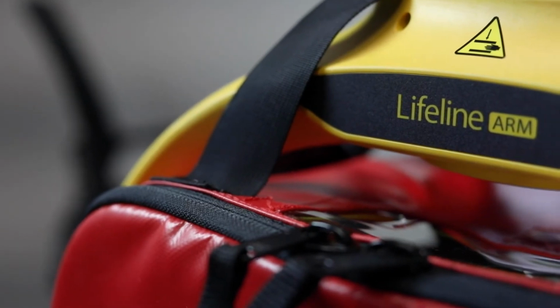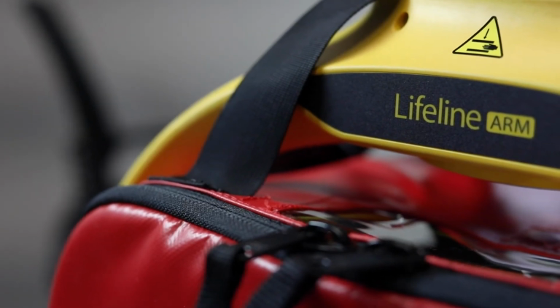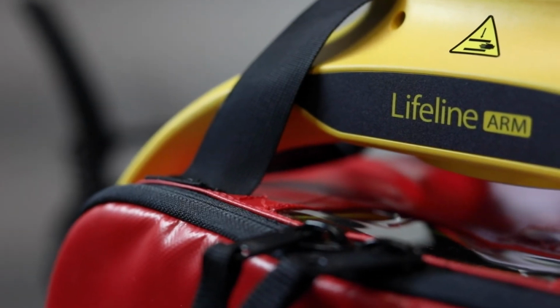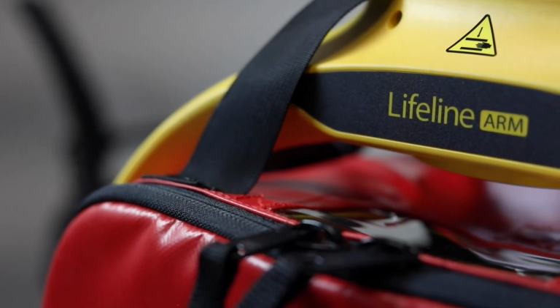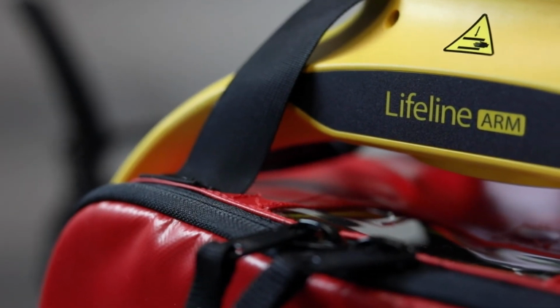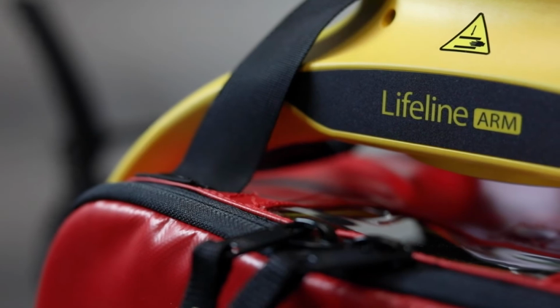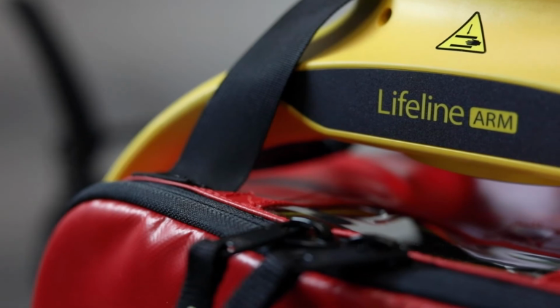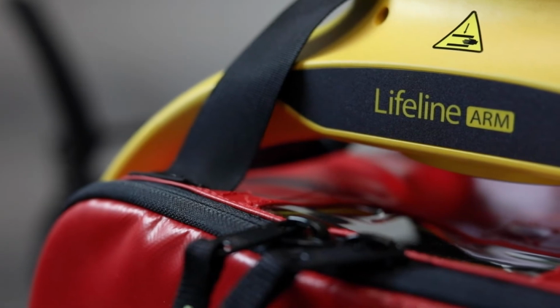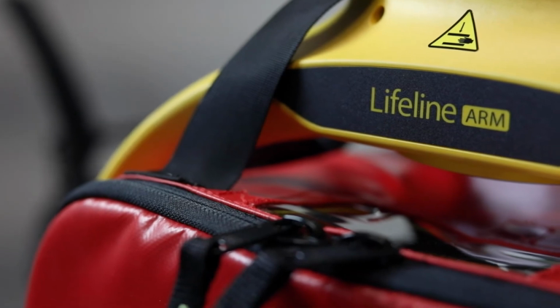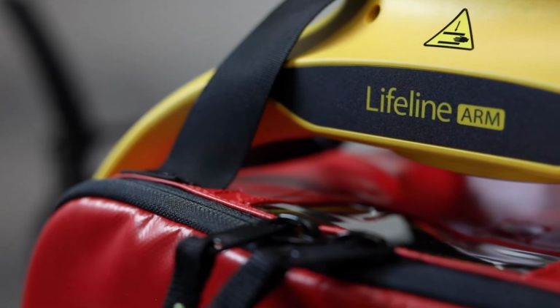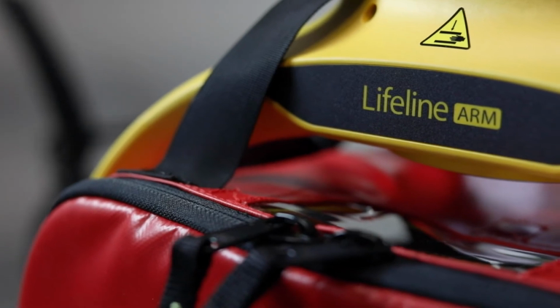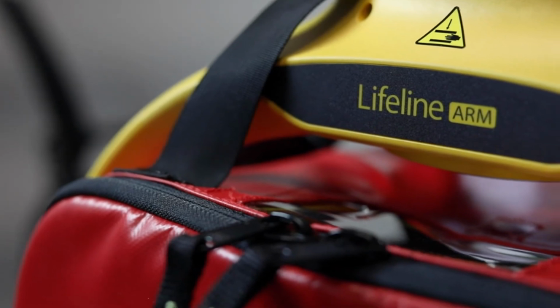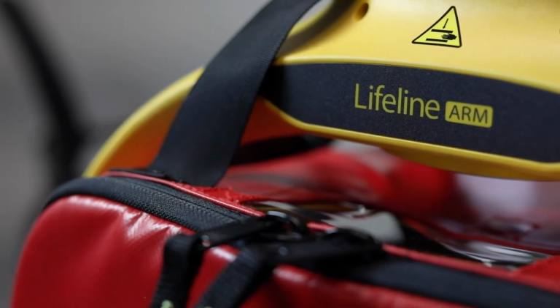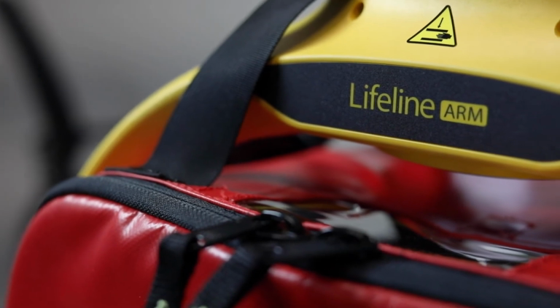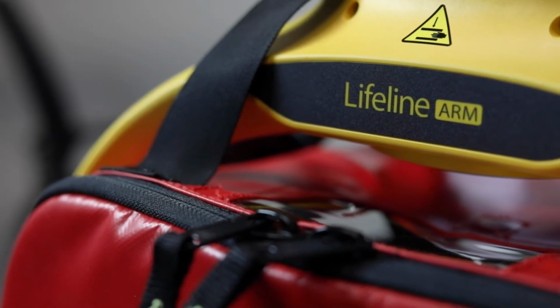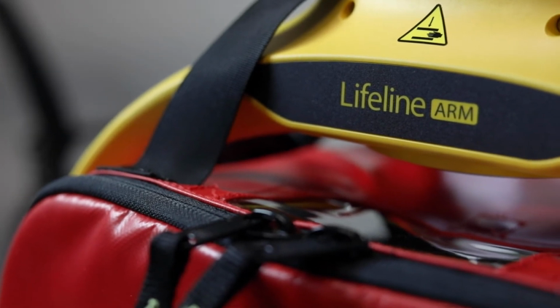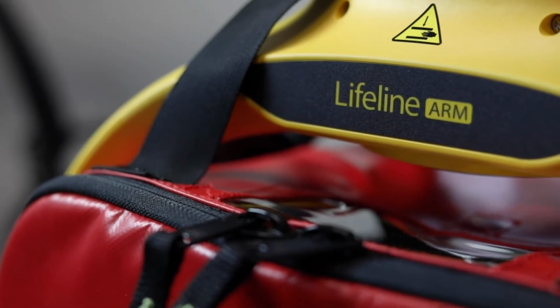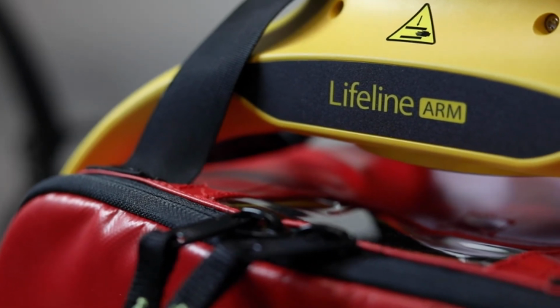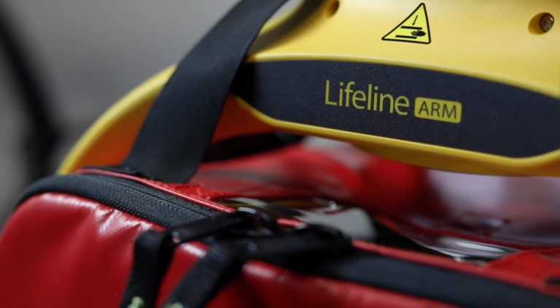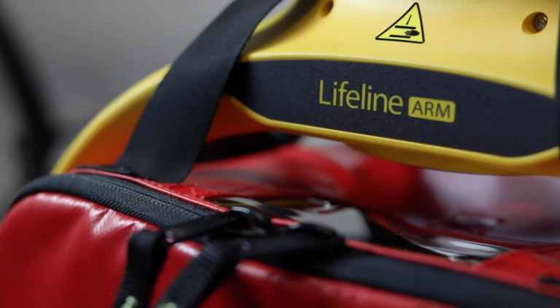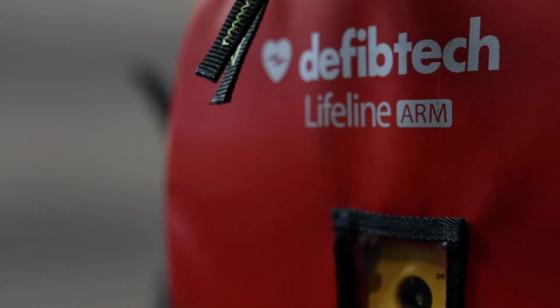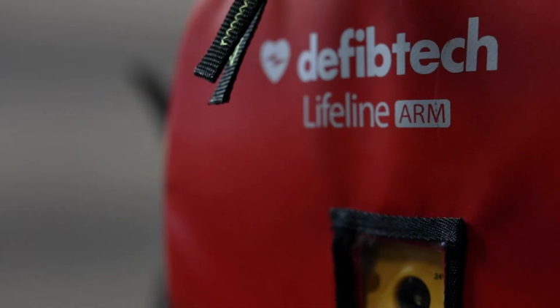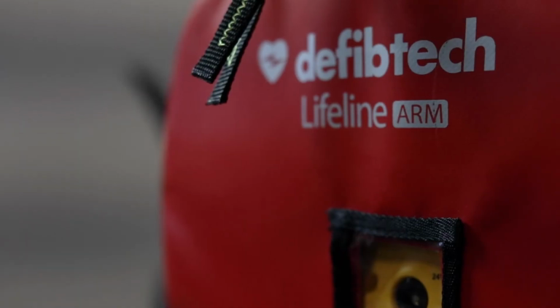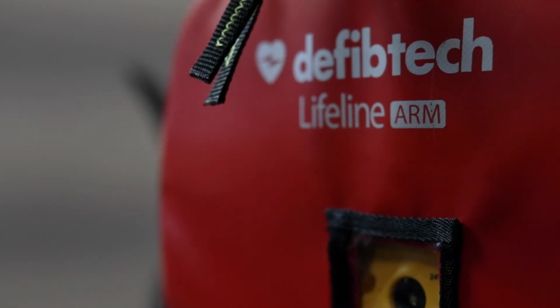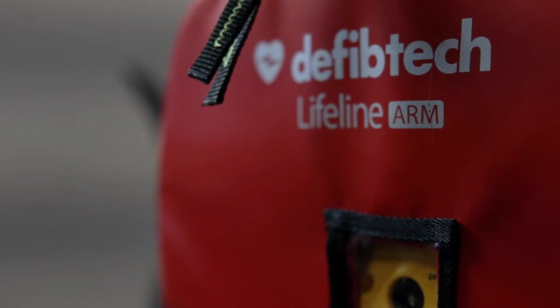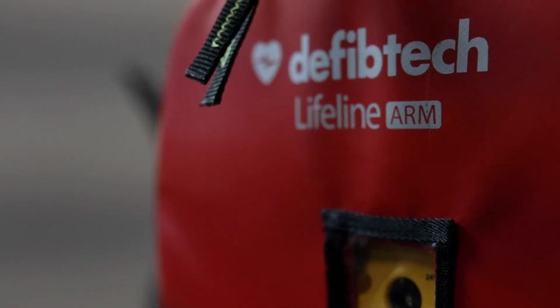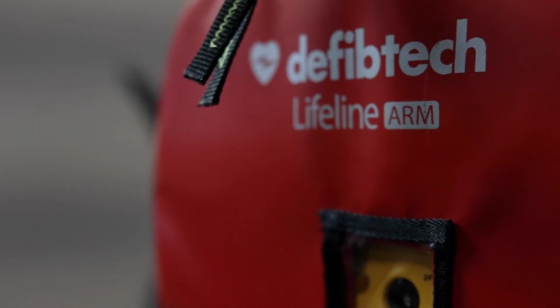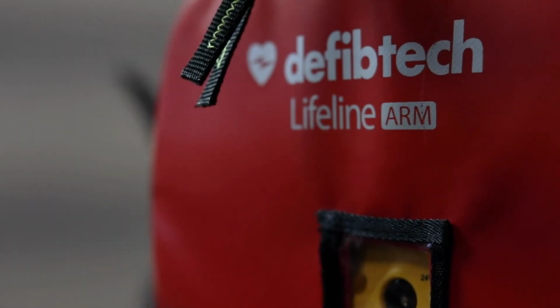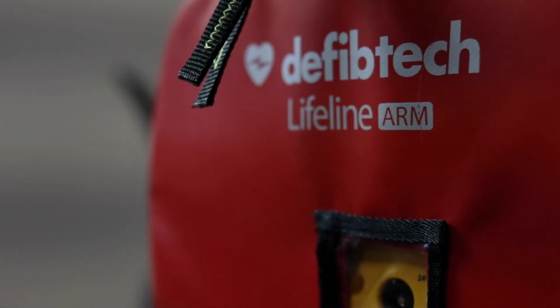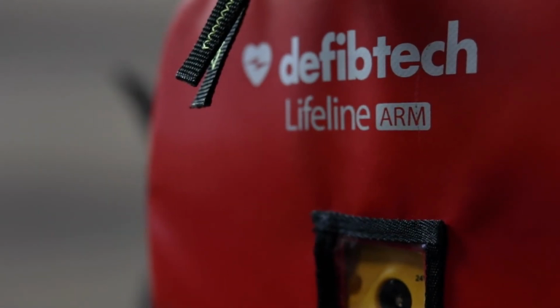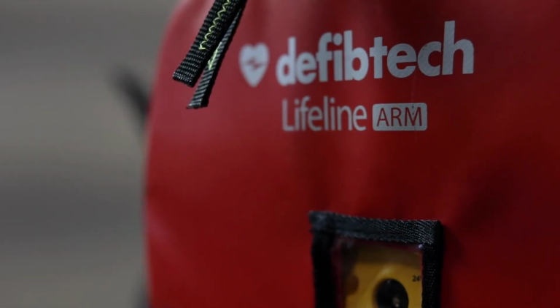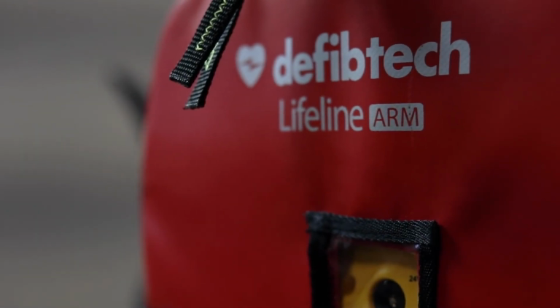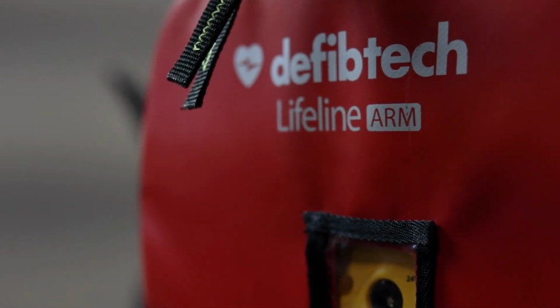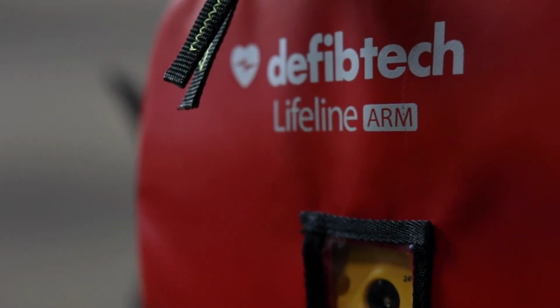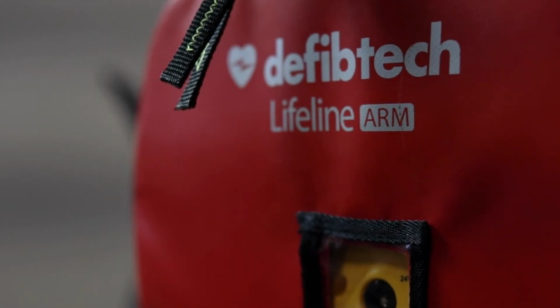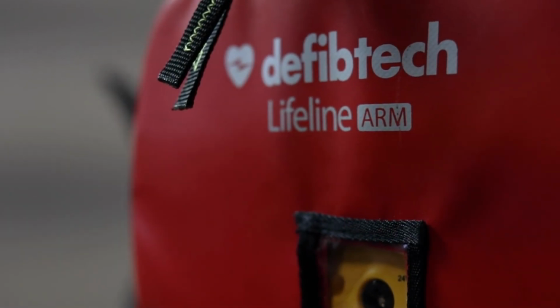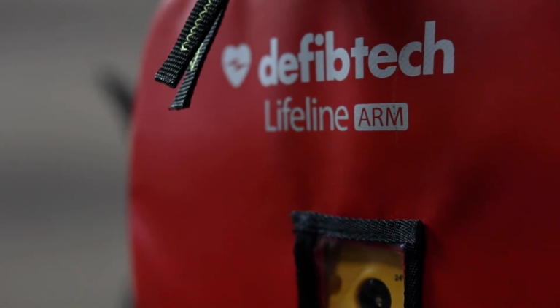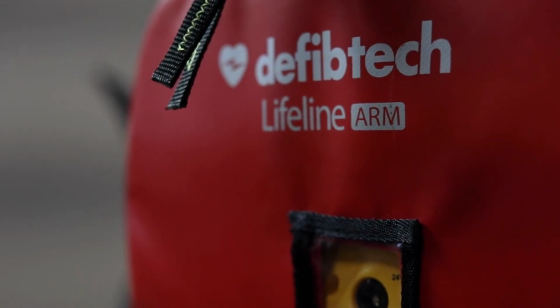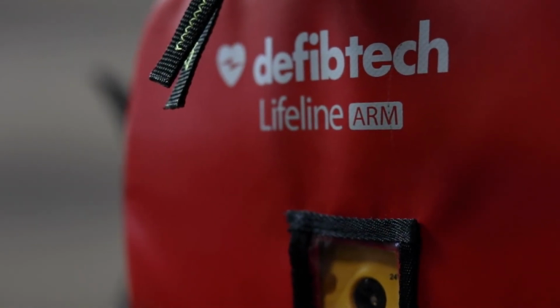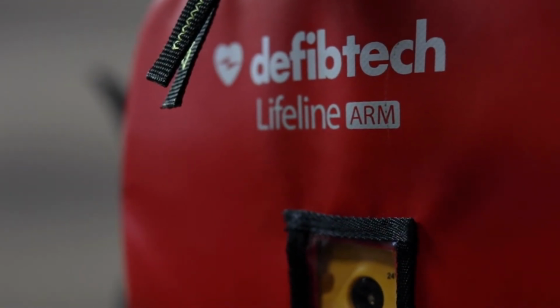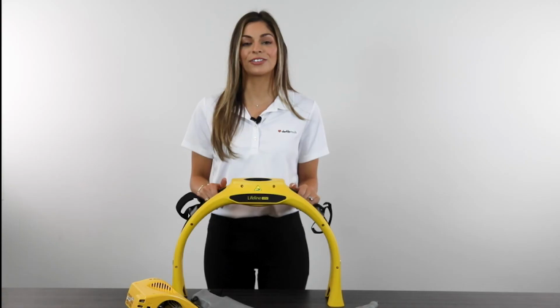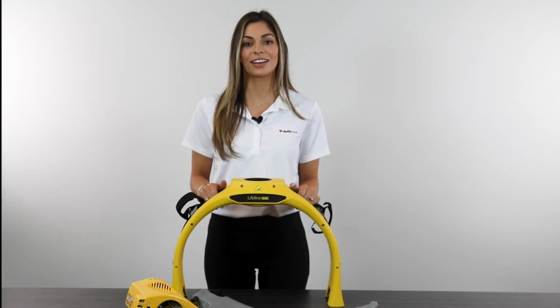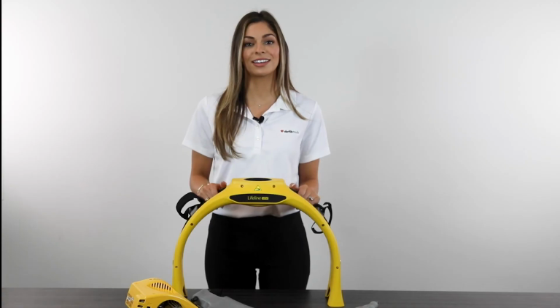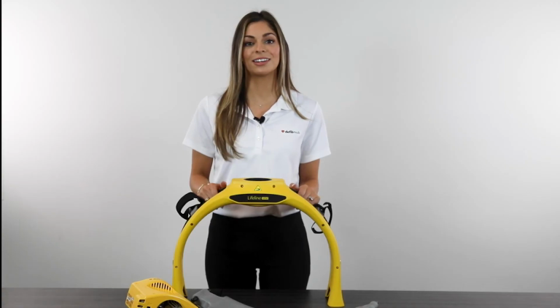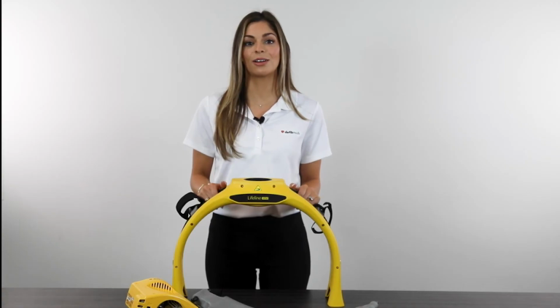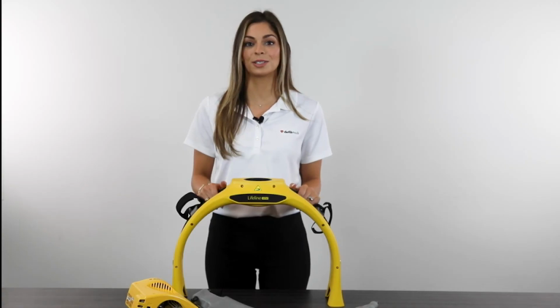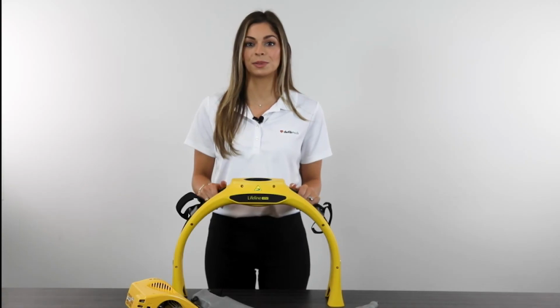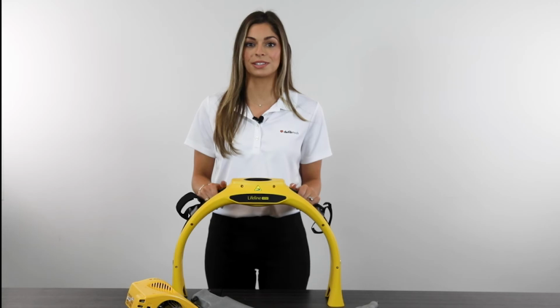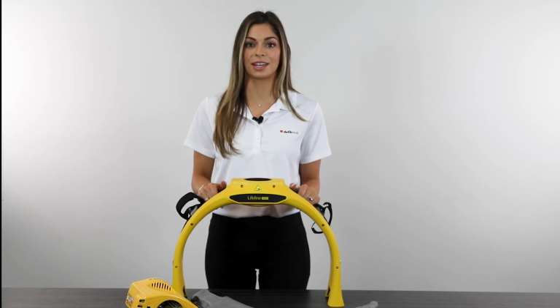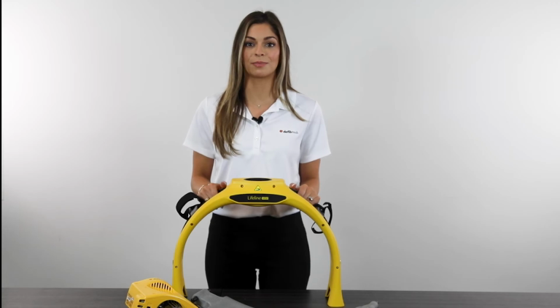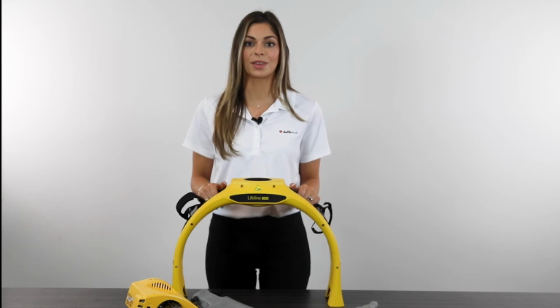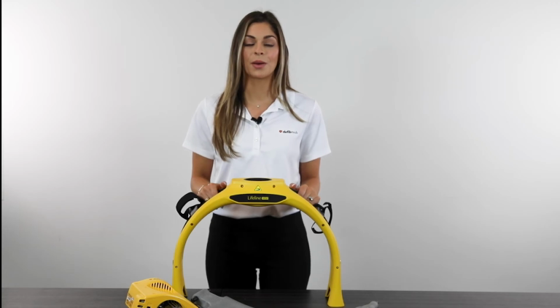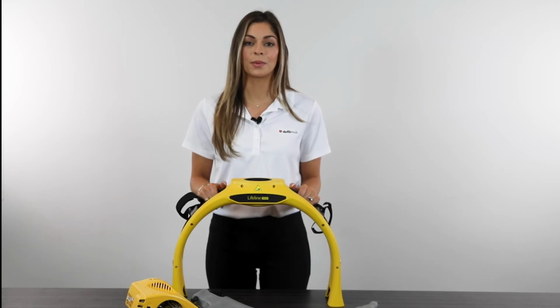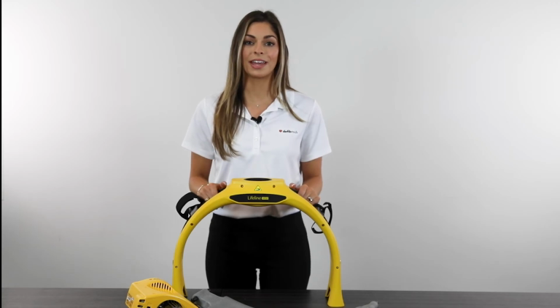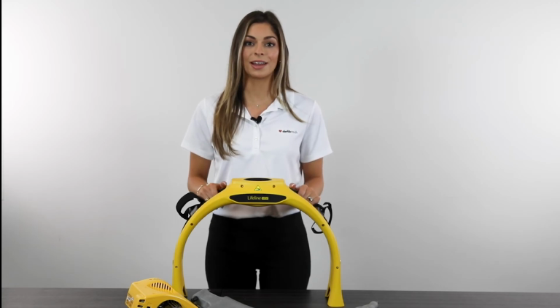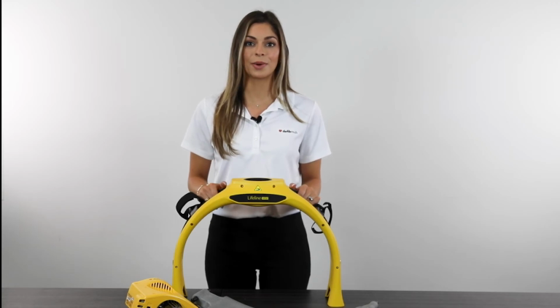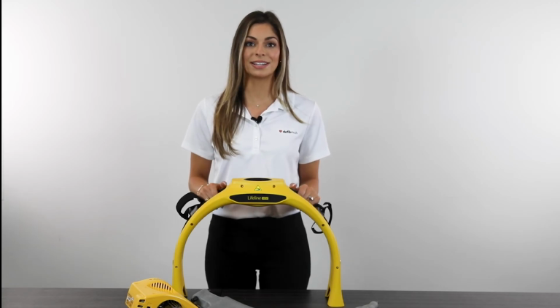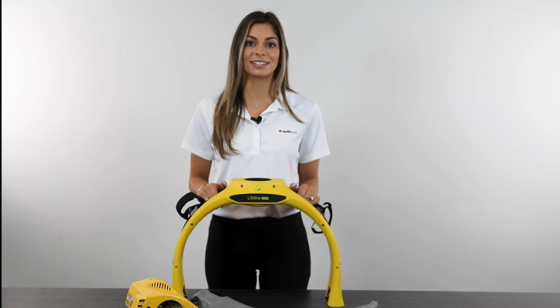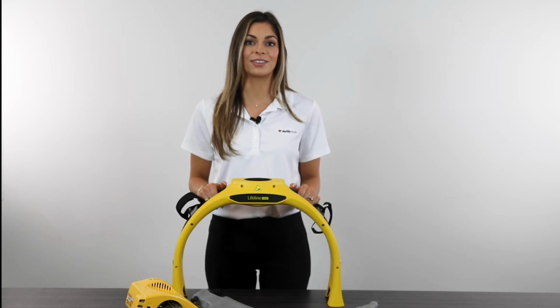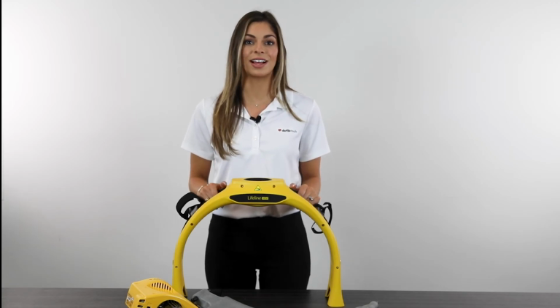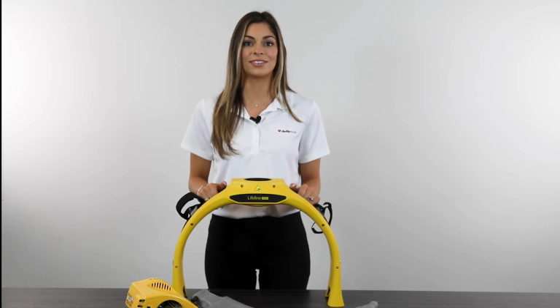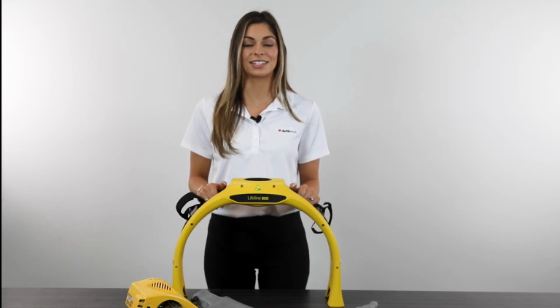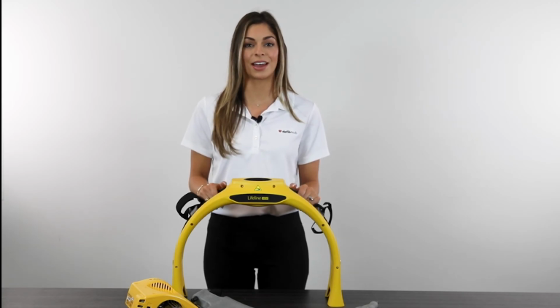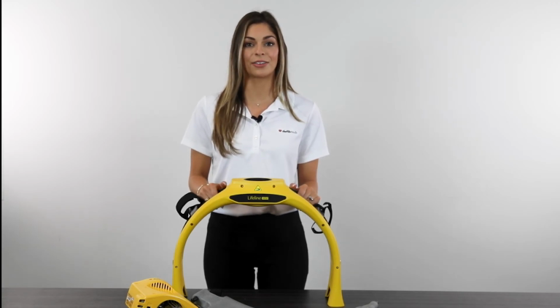Have any questions about the DeFibTech Arm? Reach out to Master Medical Equipment today to speak to their friendly and knowledgeable team. We can't wait to save lives together.